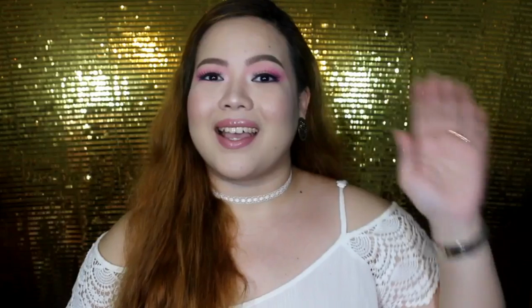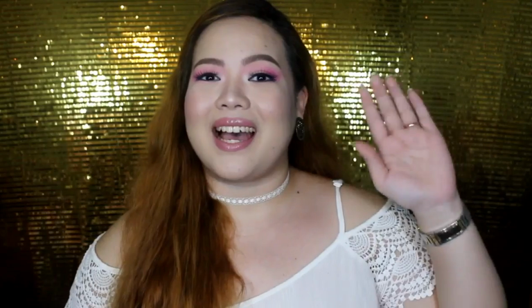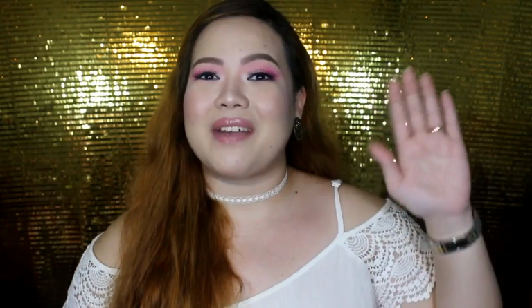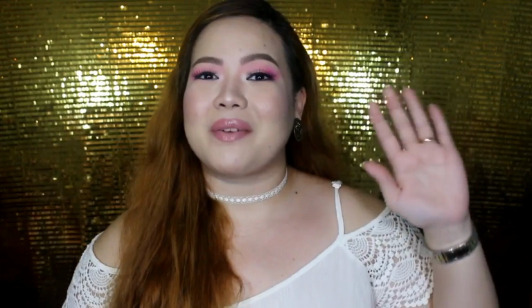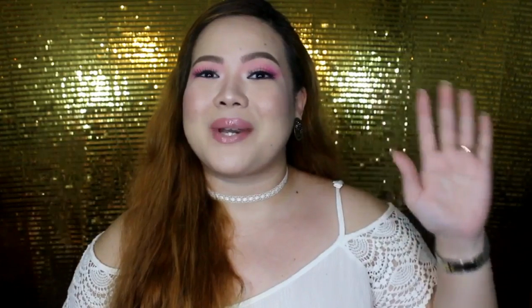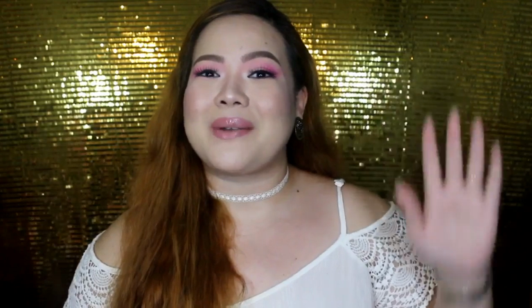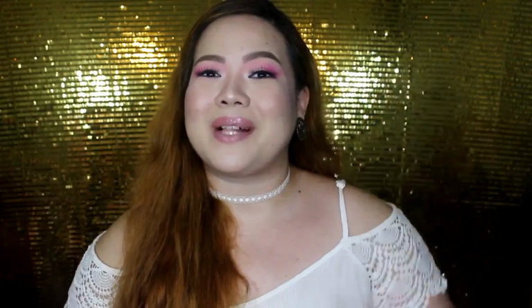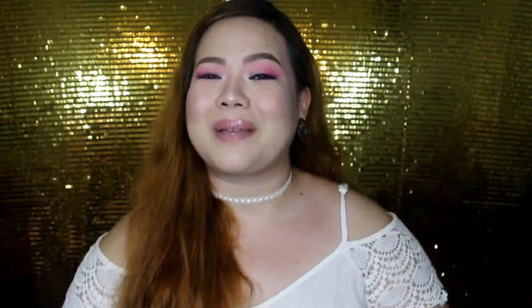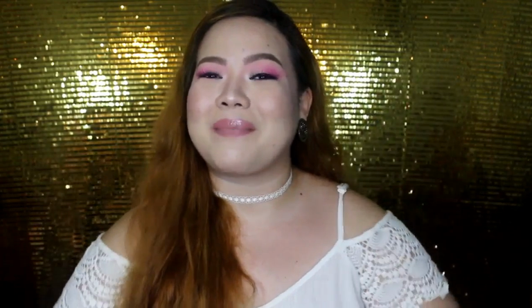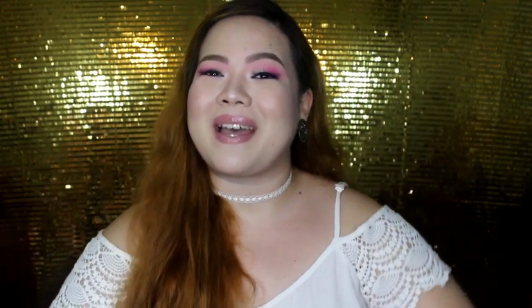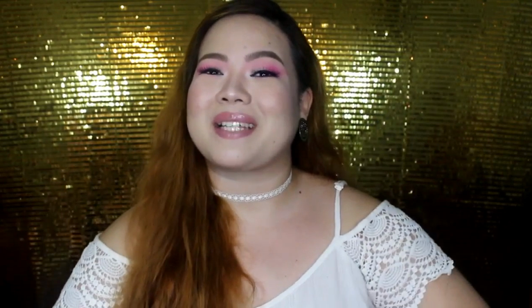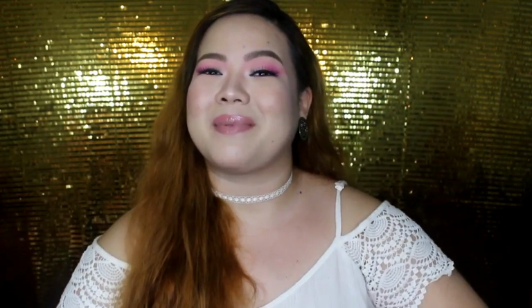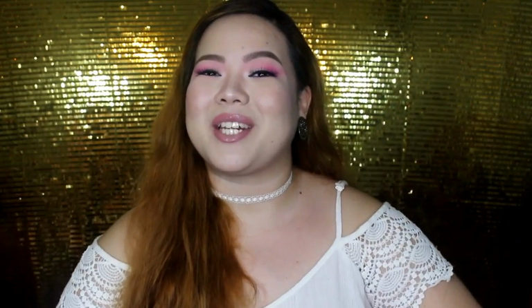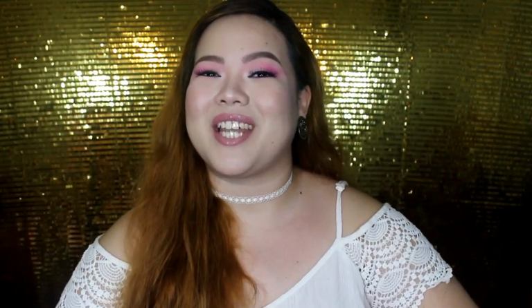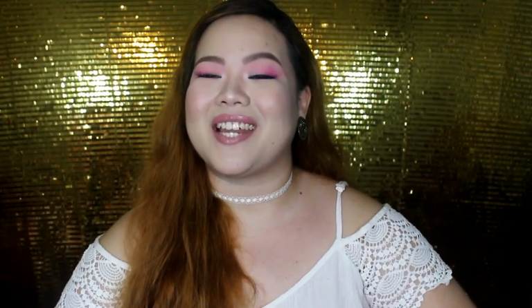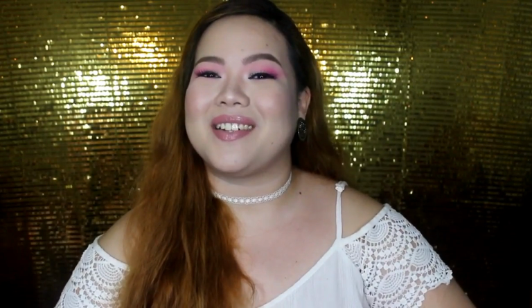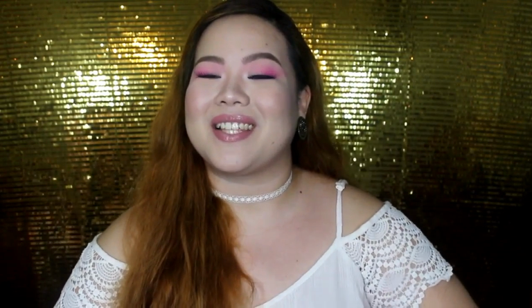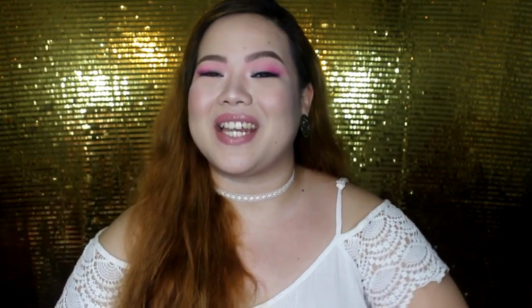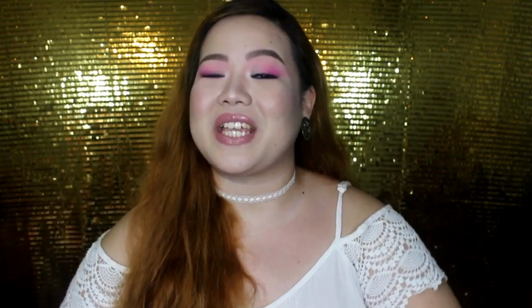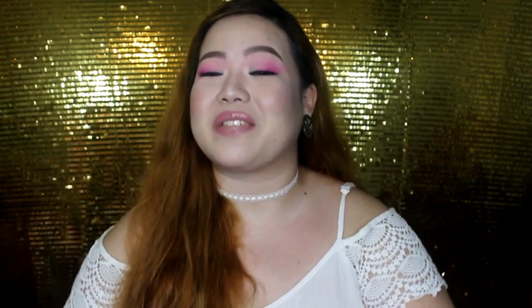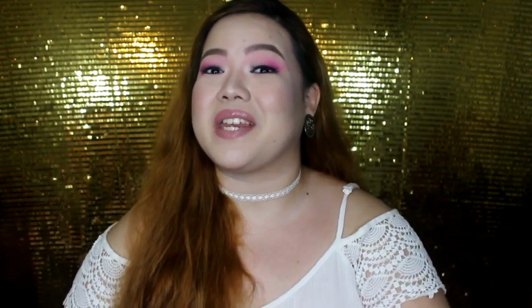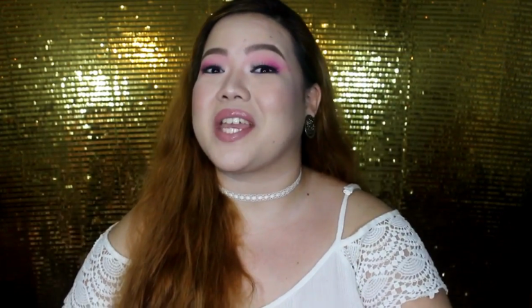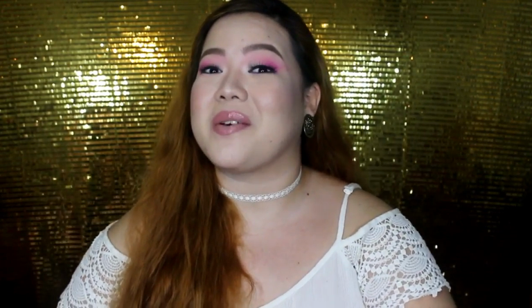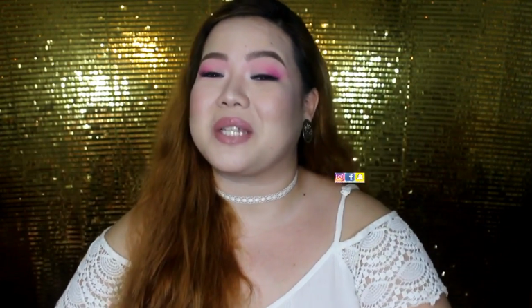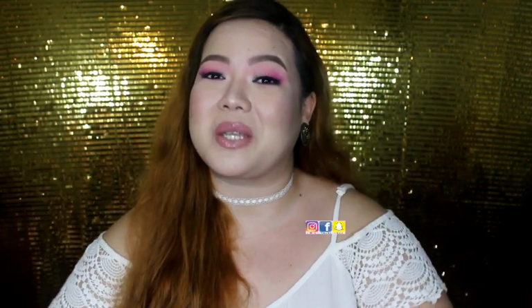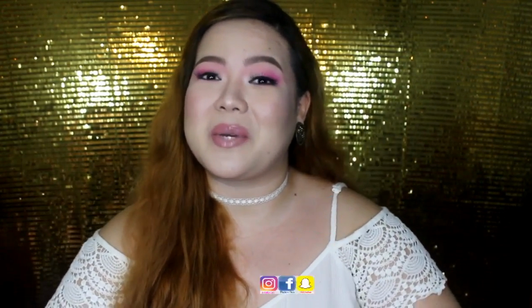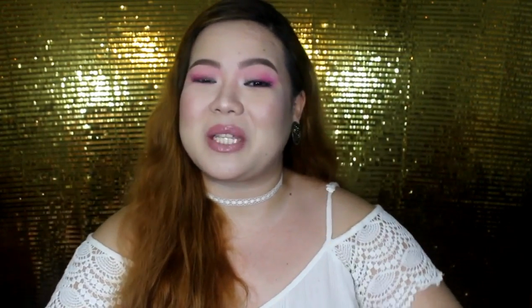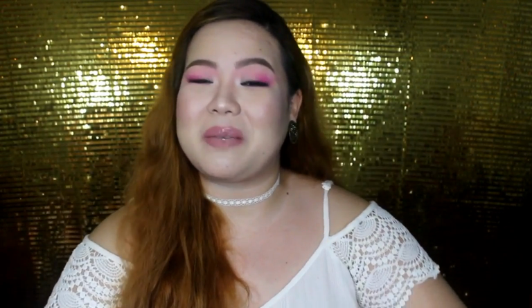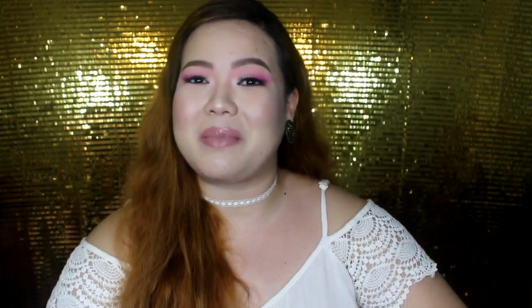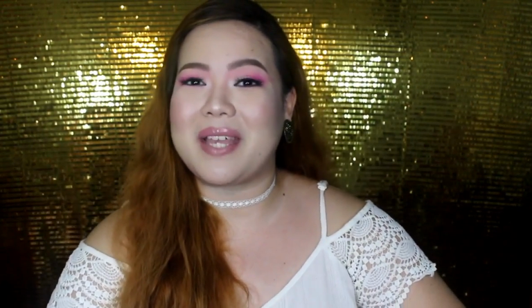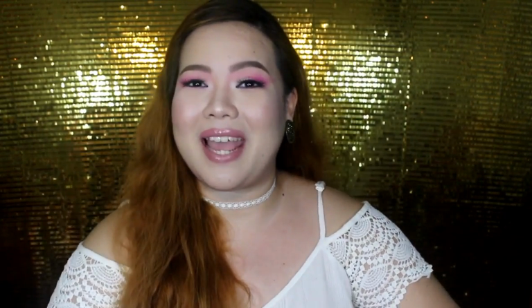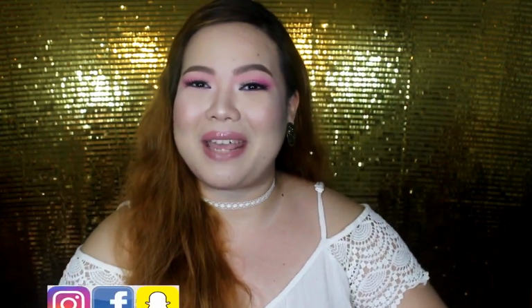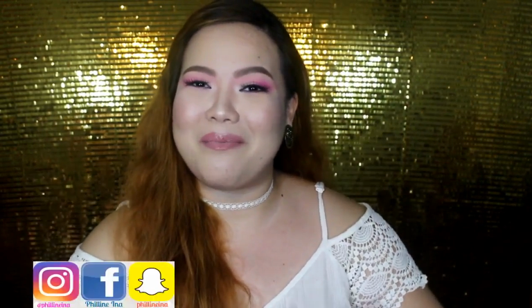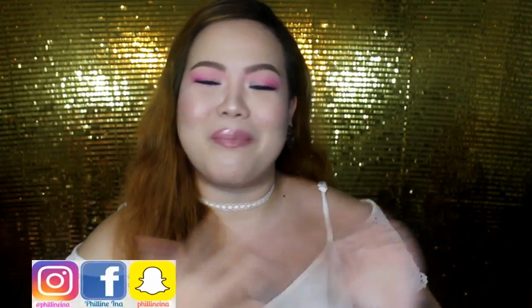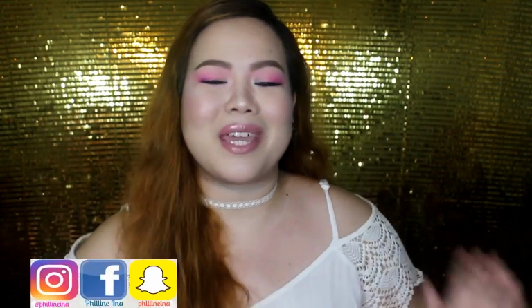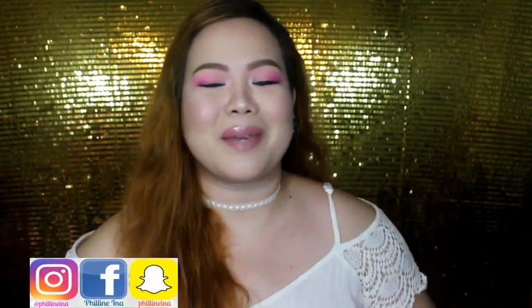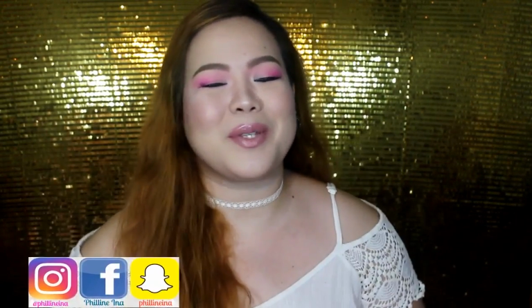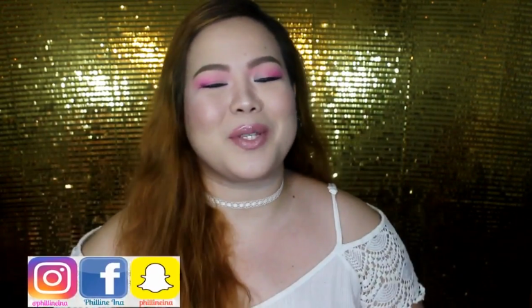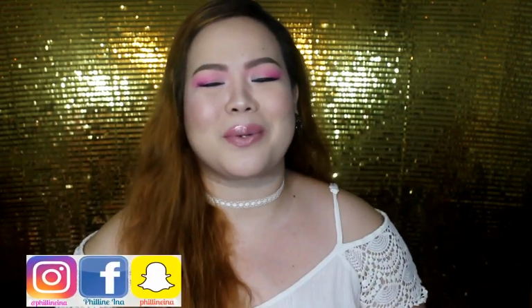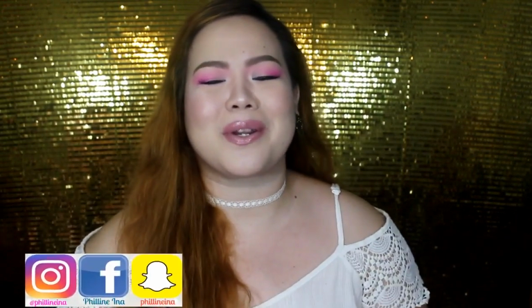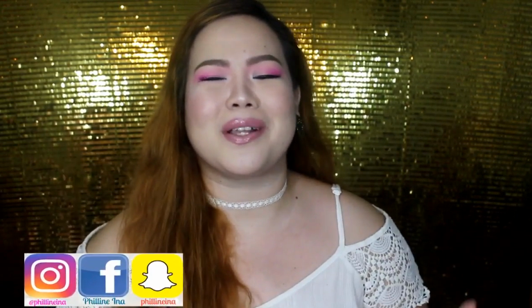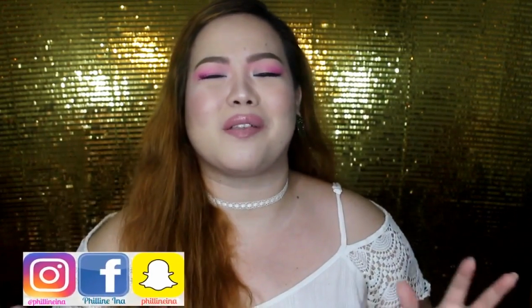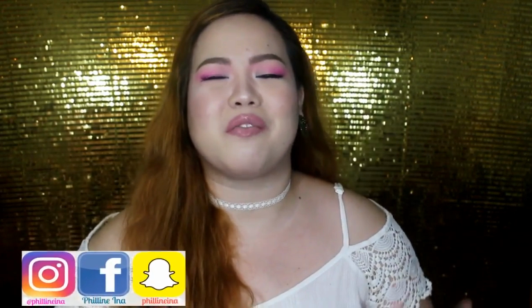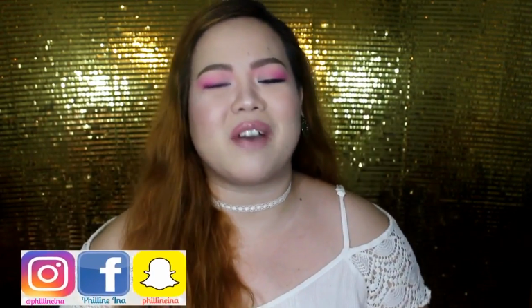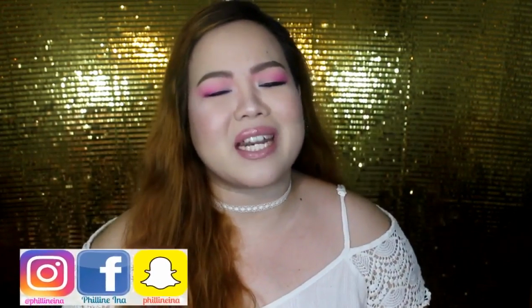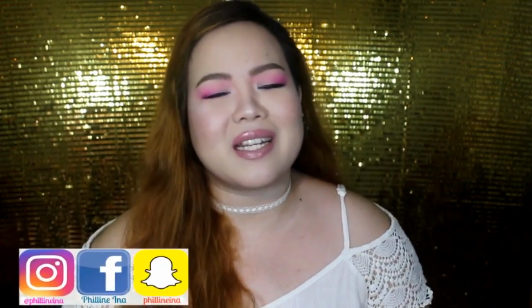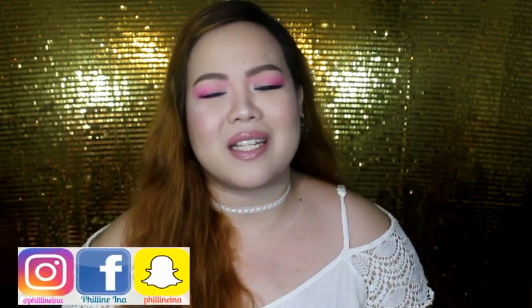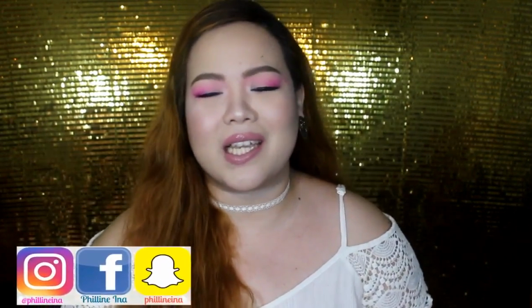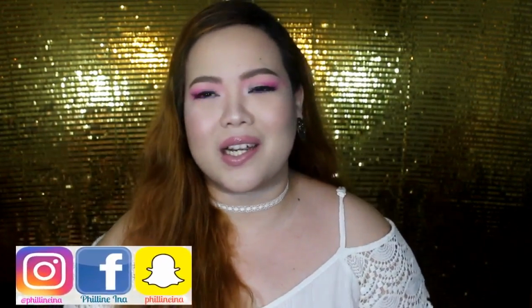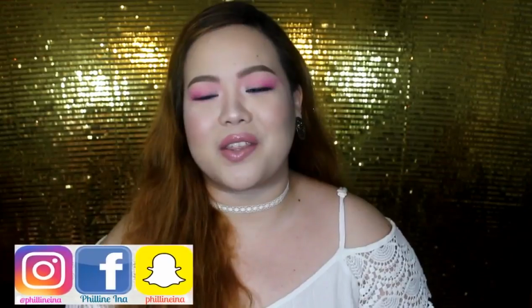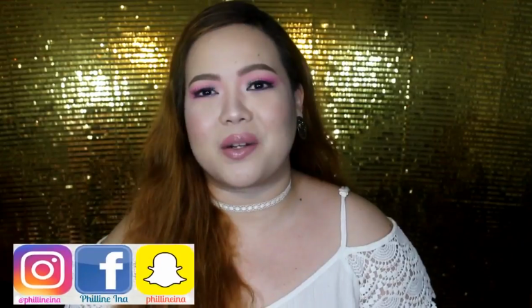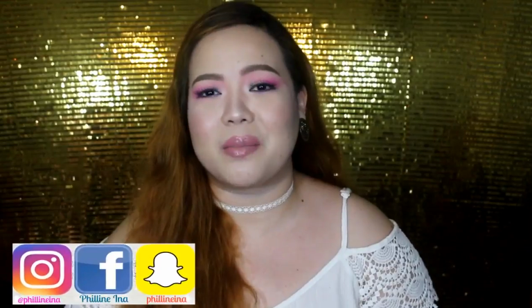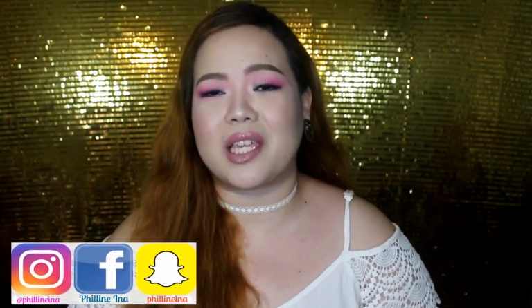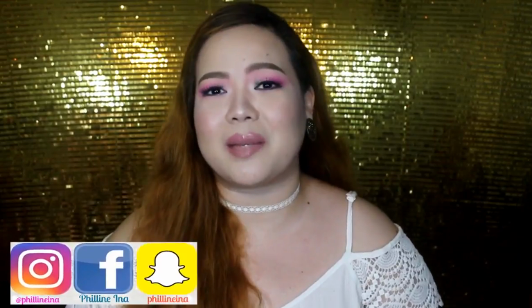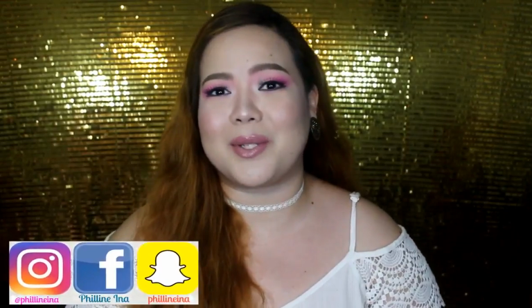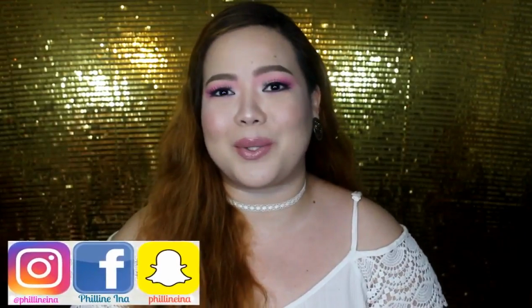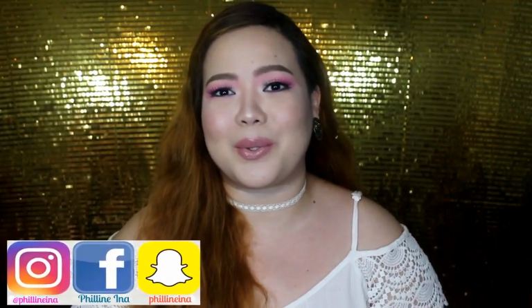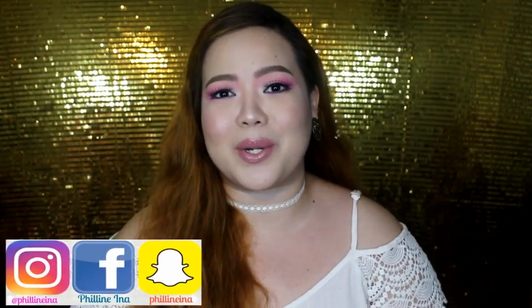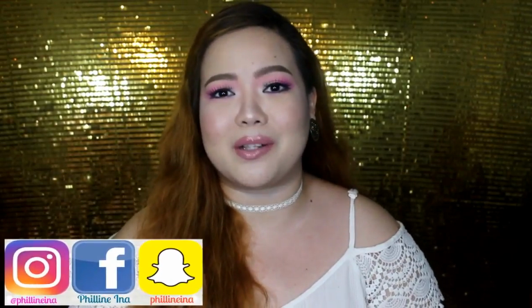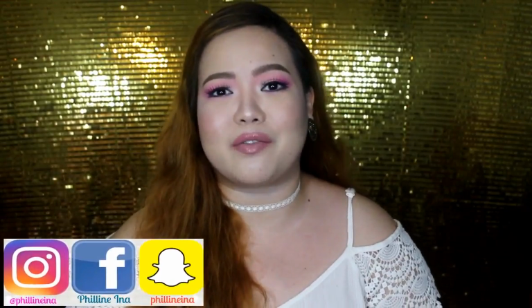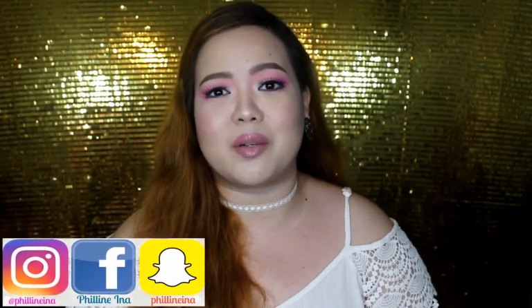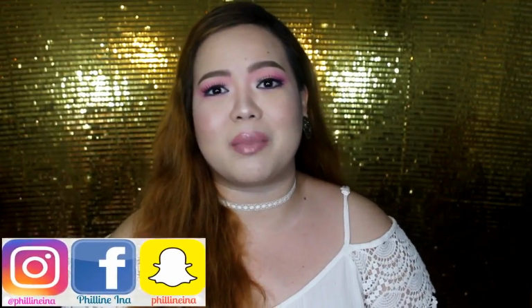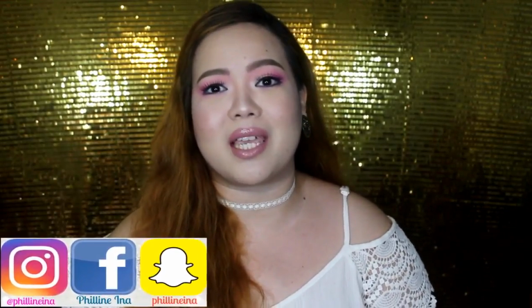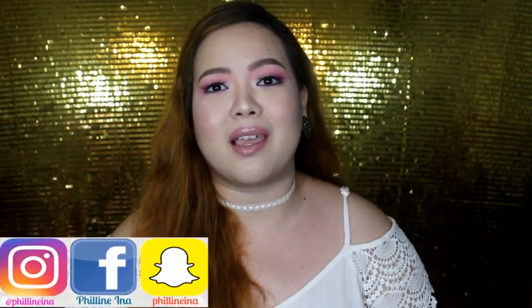Hi everyone! Welcome back to my channel! Today's video is going to be a makeup tutorial. Finally, another makeup tutorial from me.